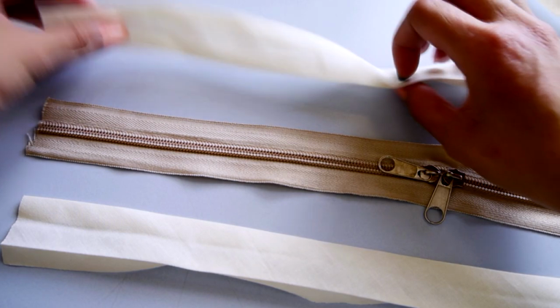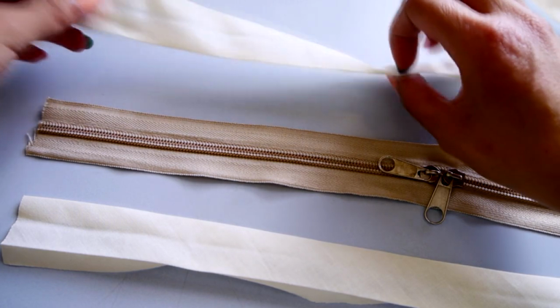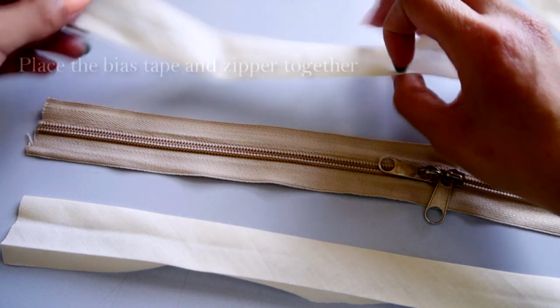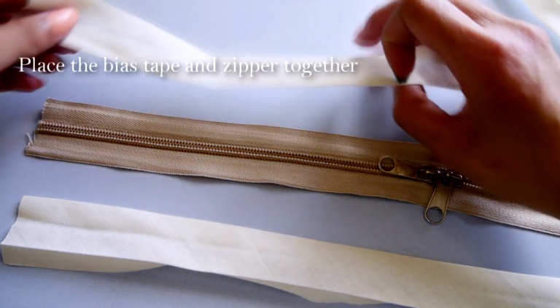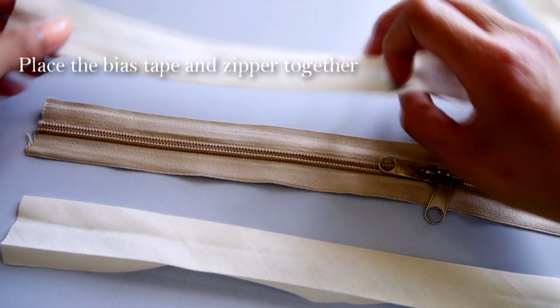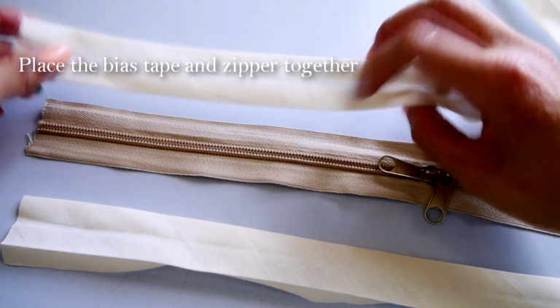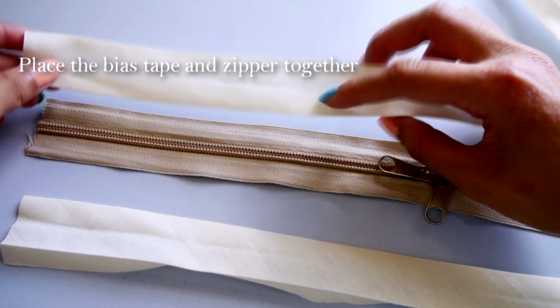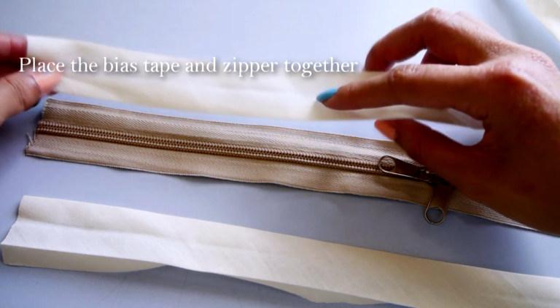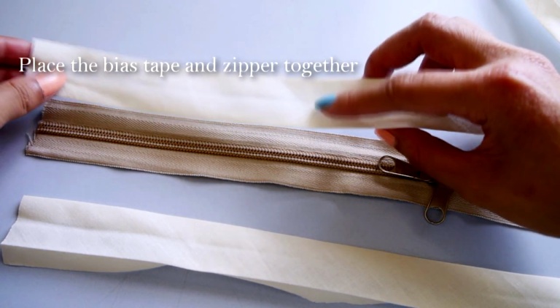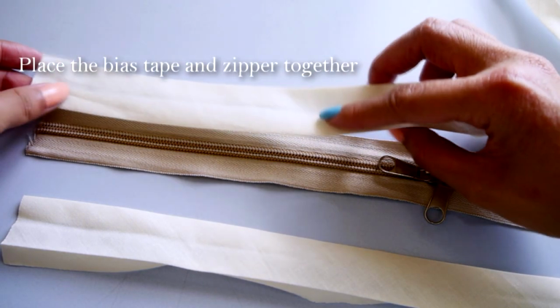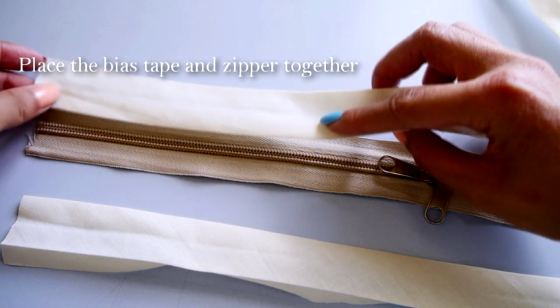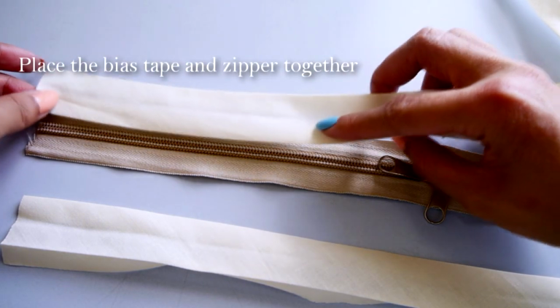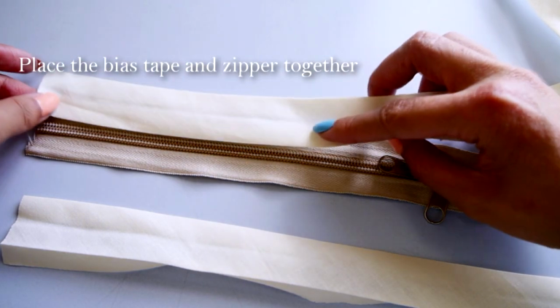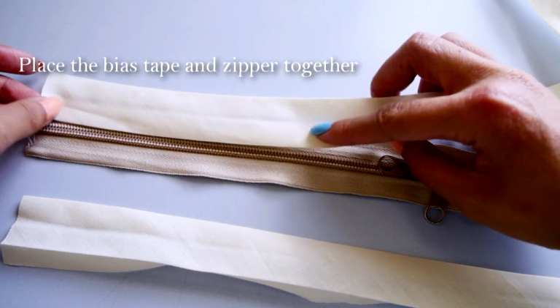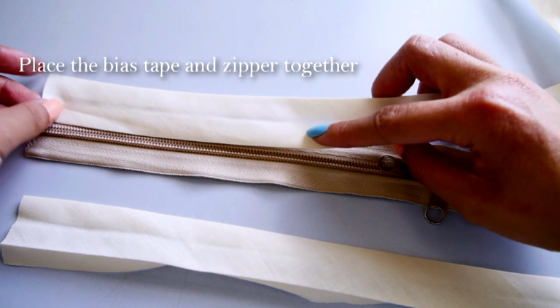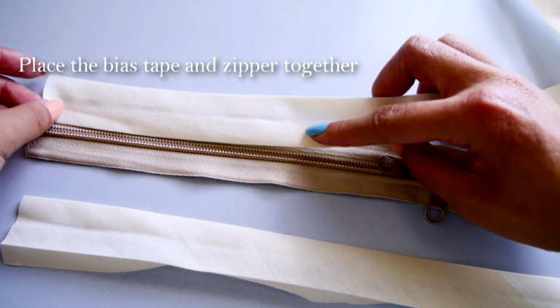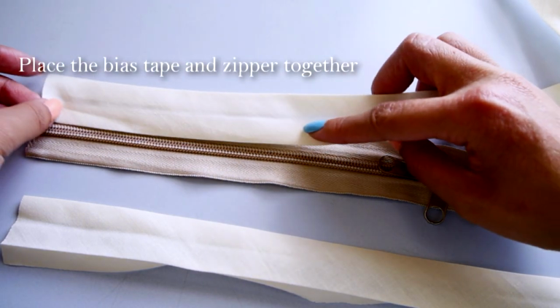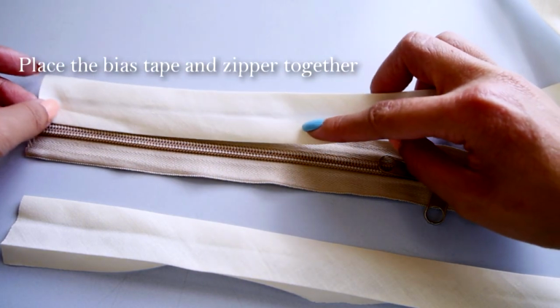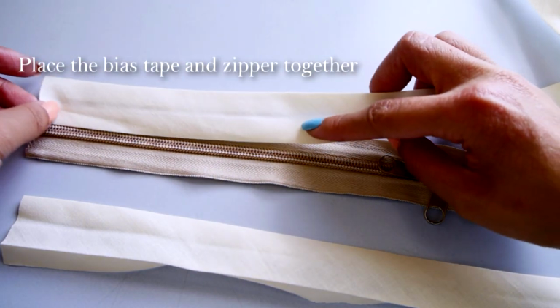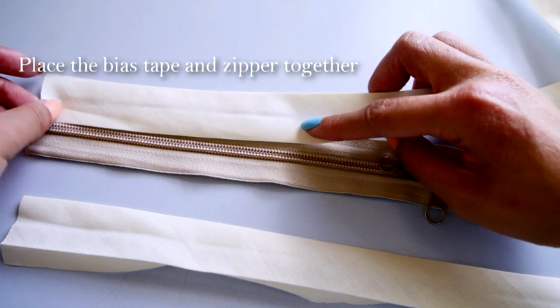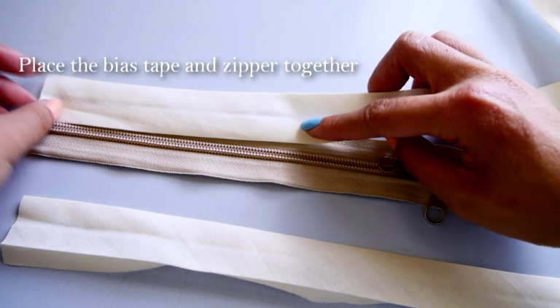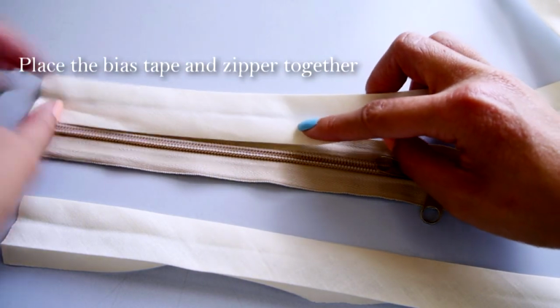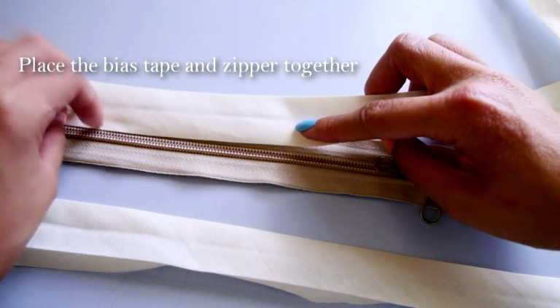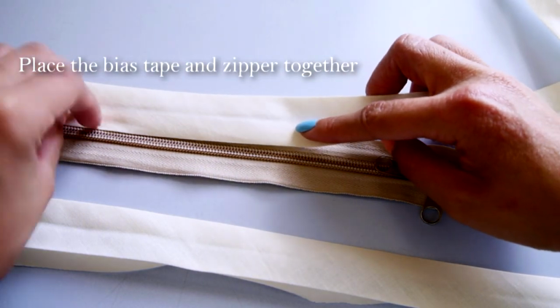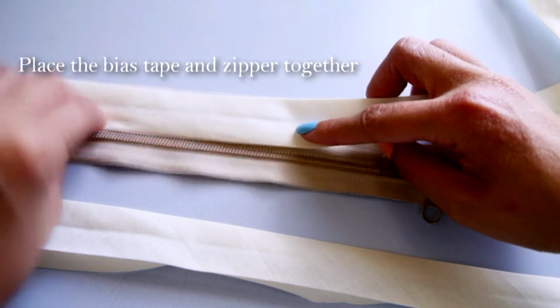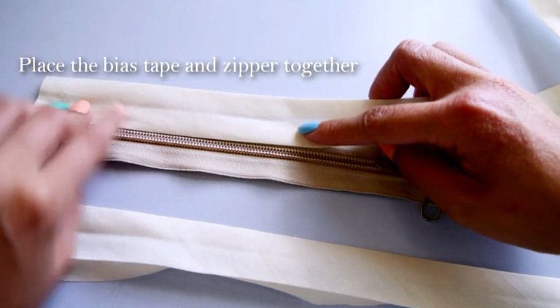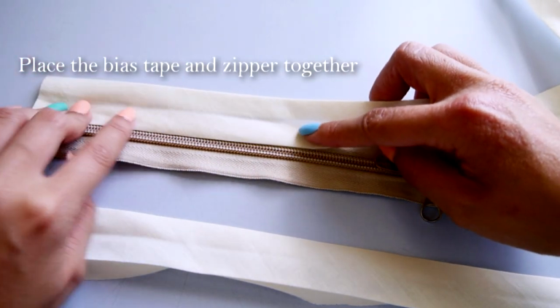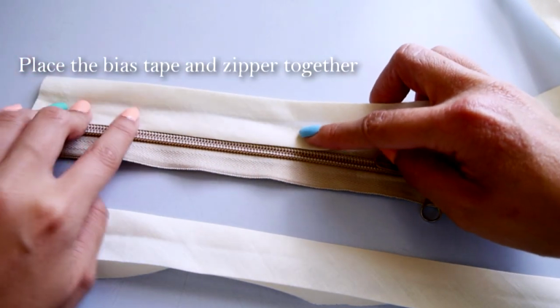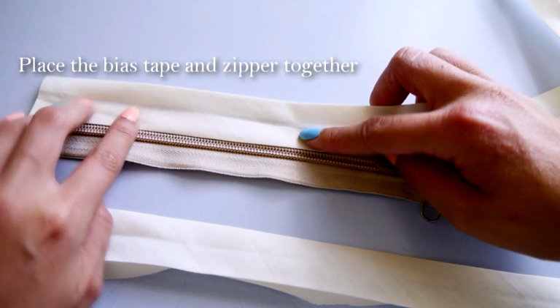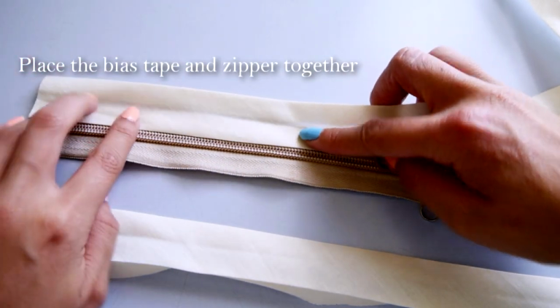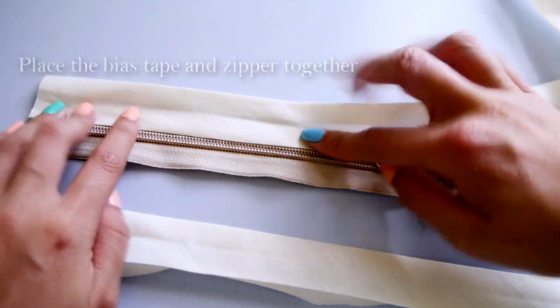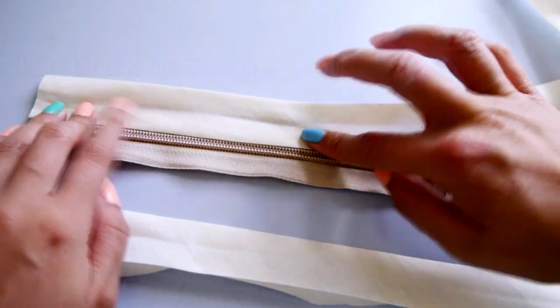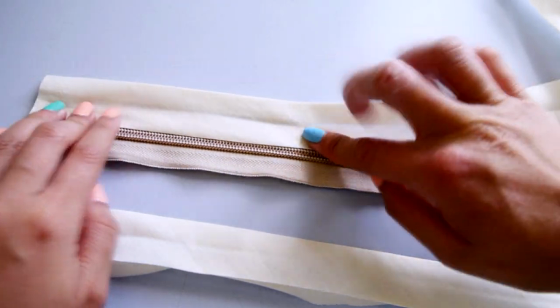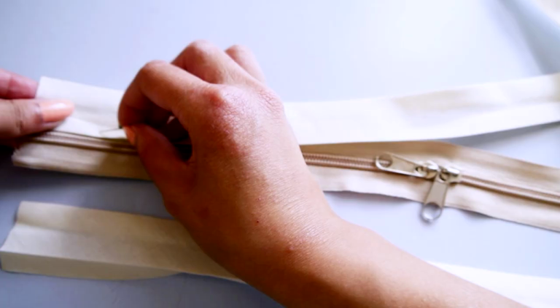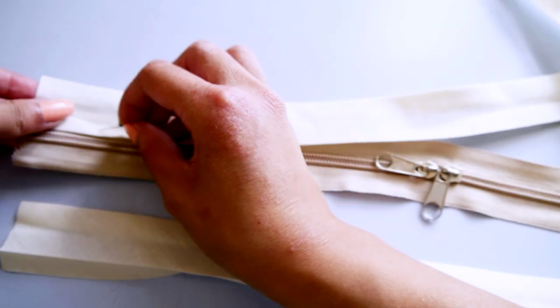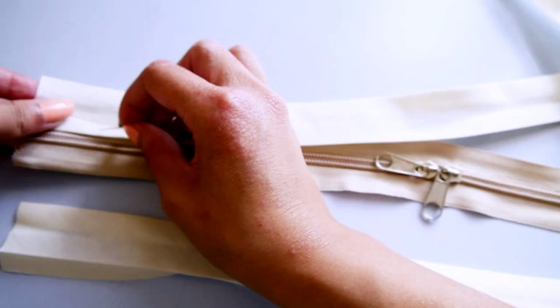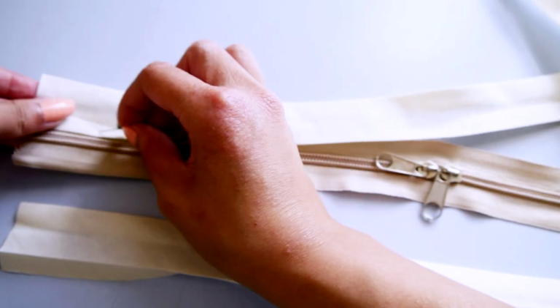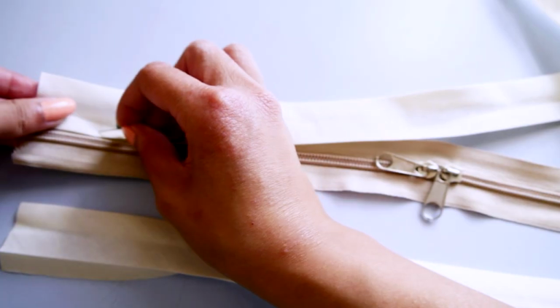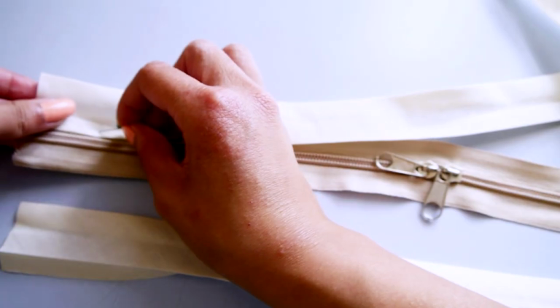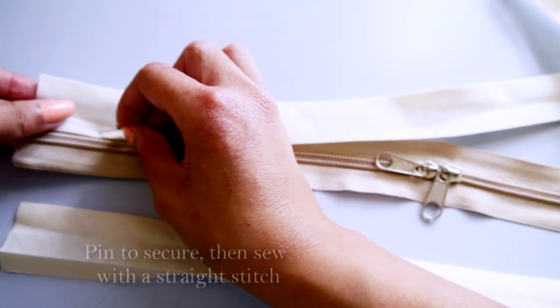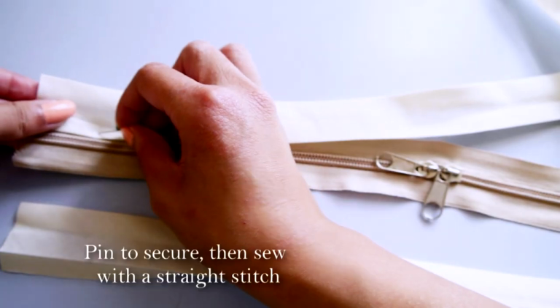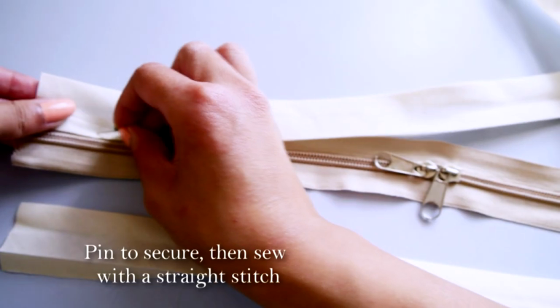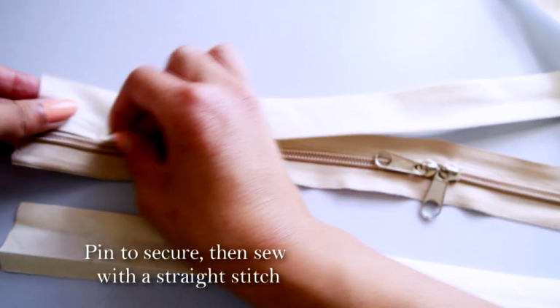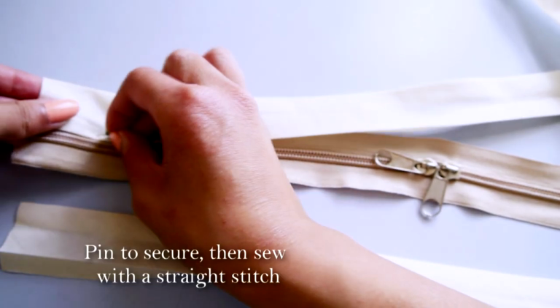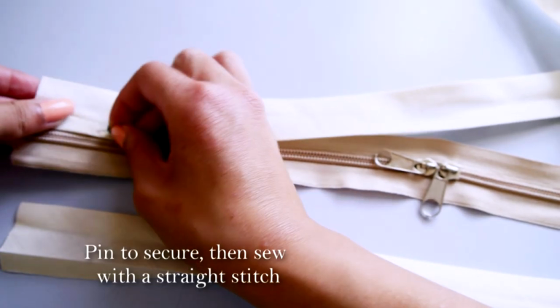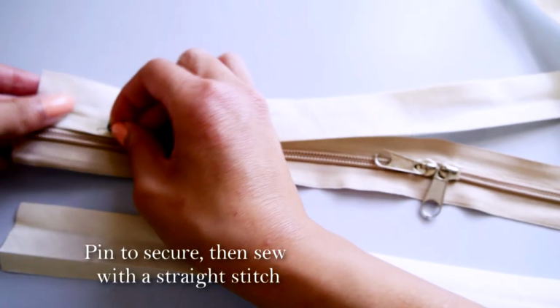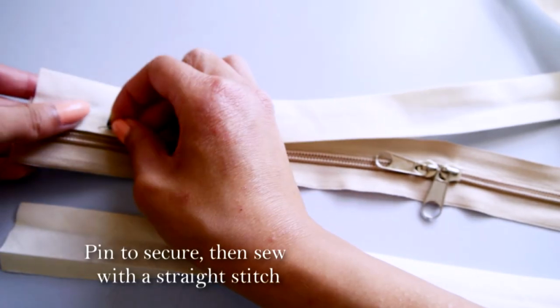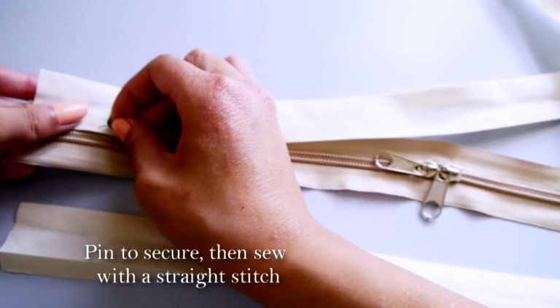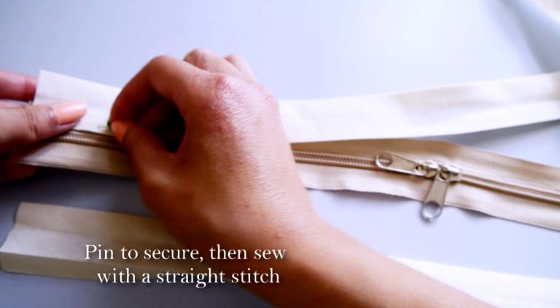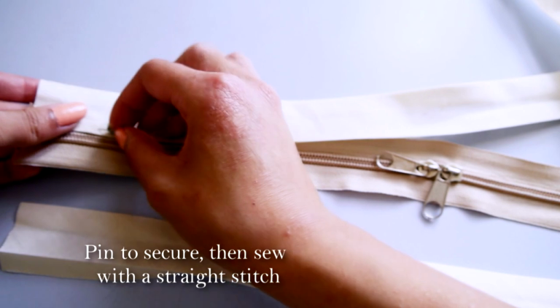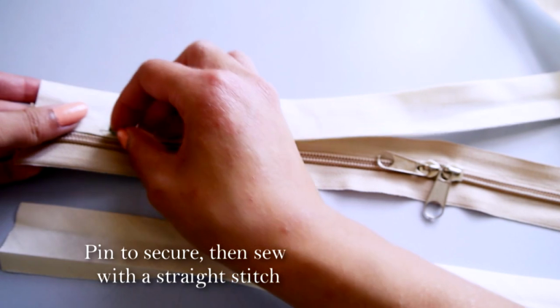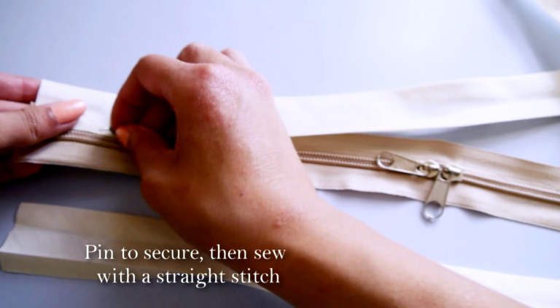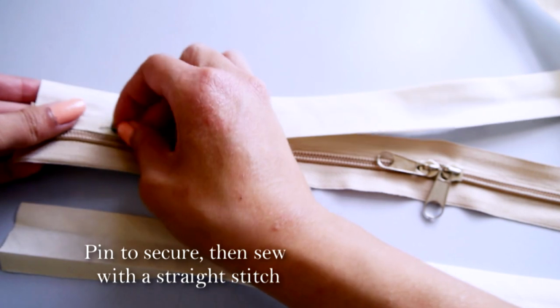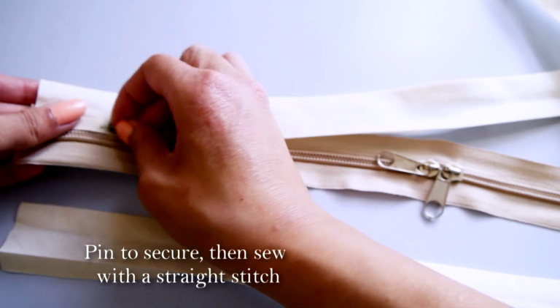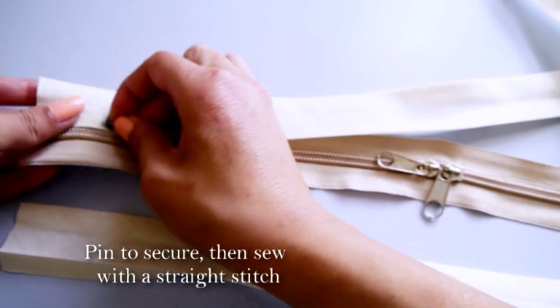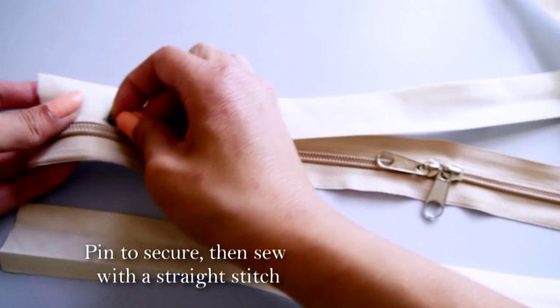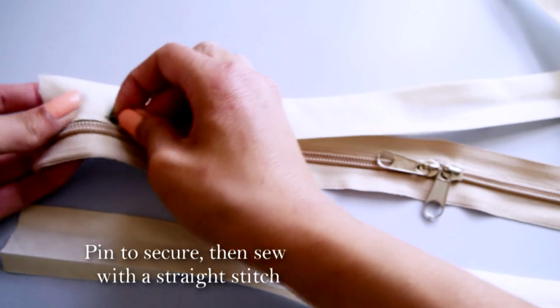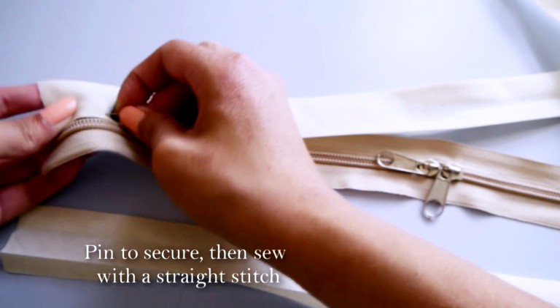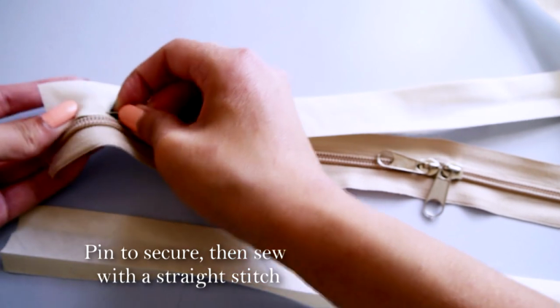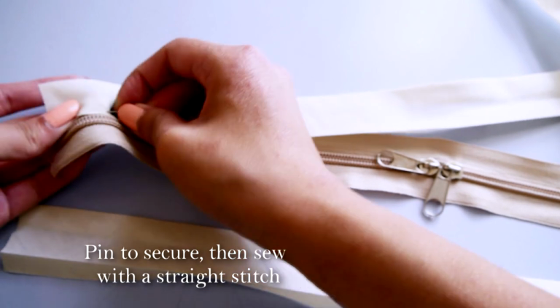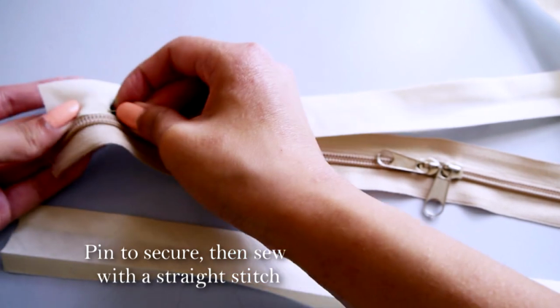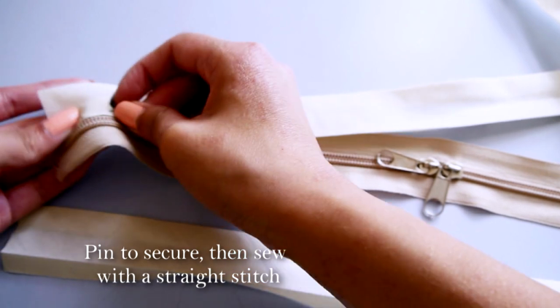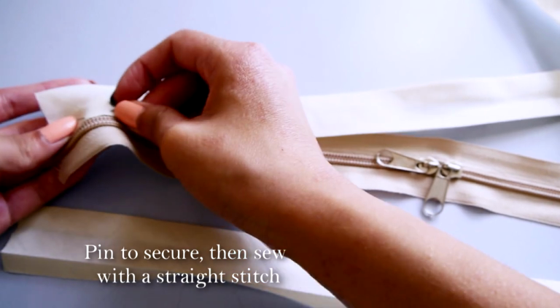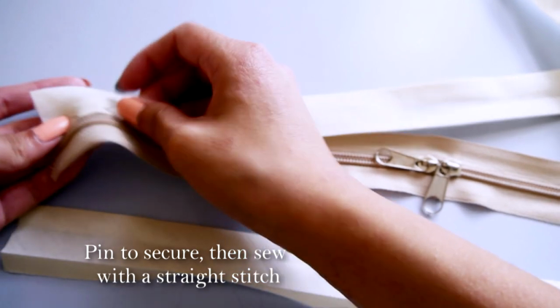Trim the bias tape to be the same length as the zipper, place them together and pin, then sew close to the zipper with a straight stitch.